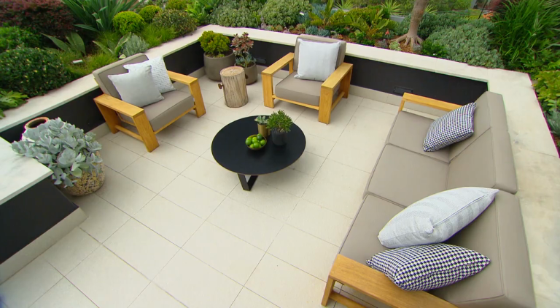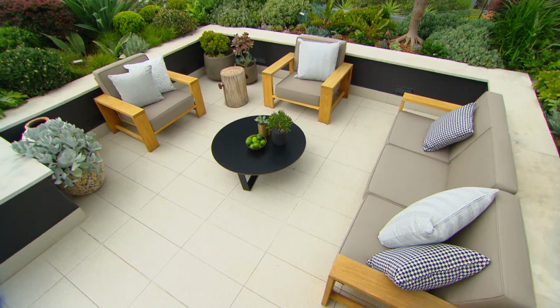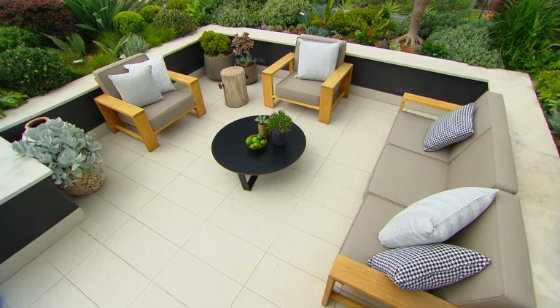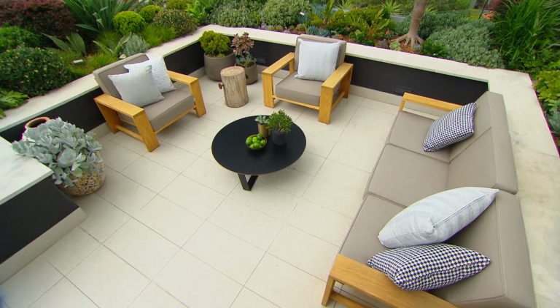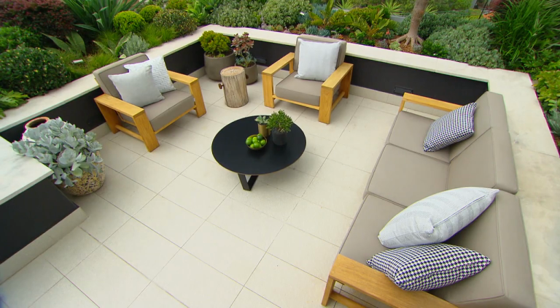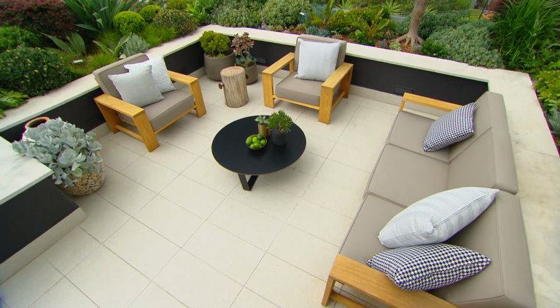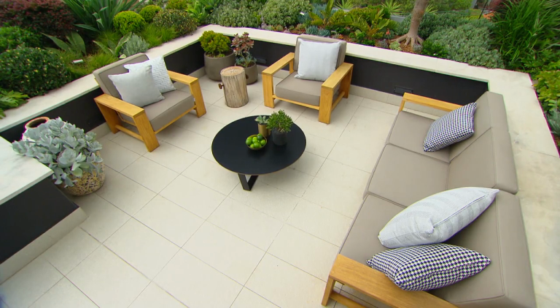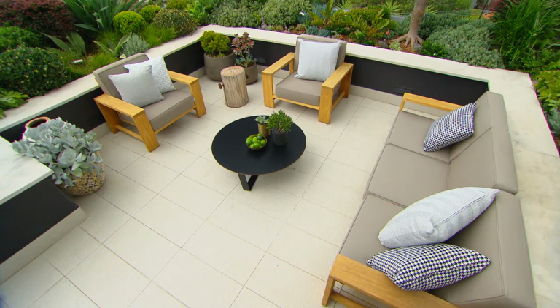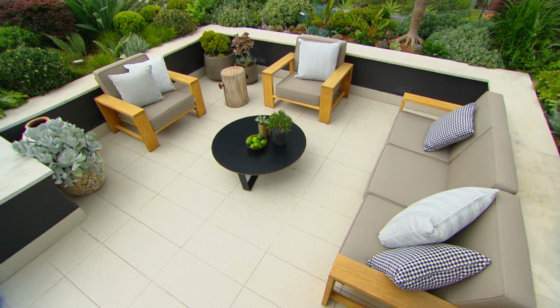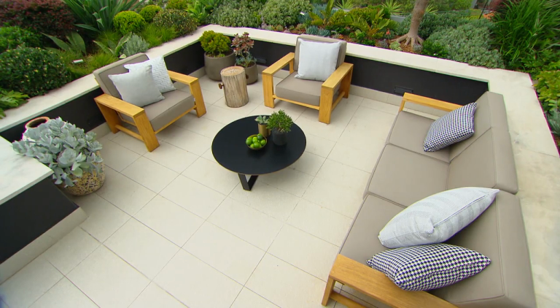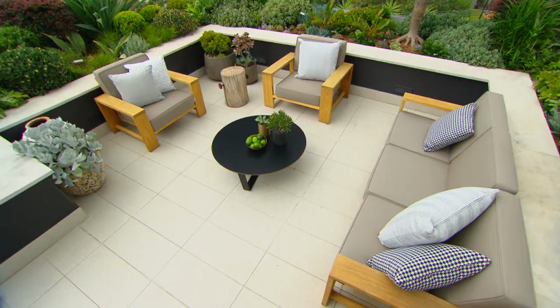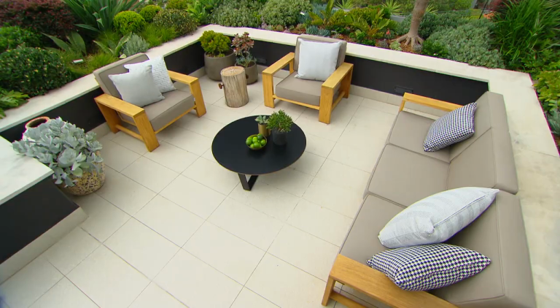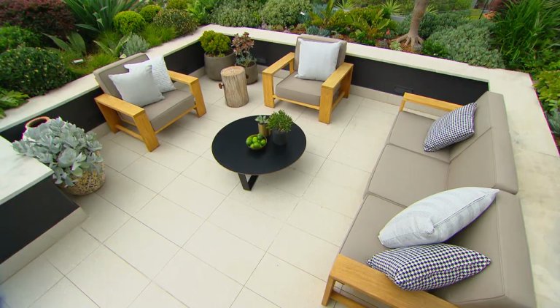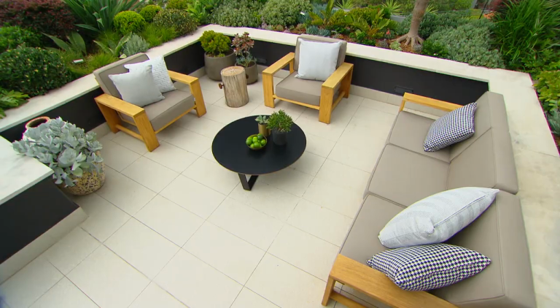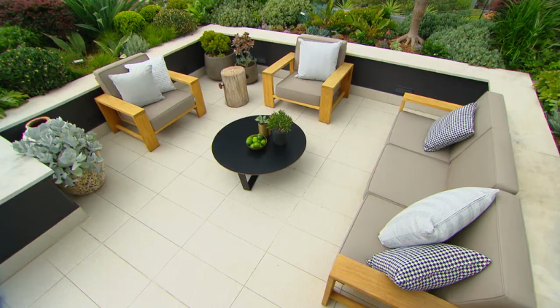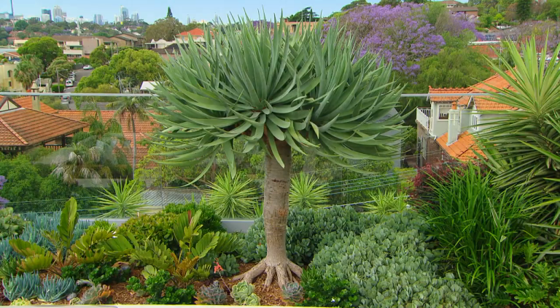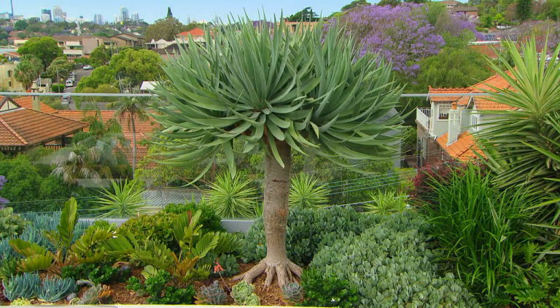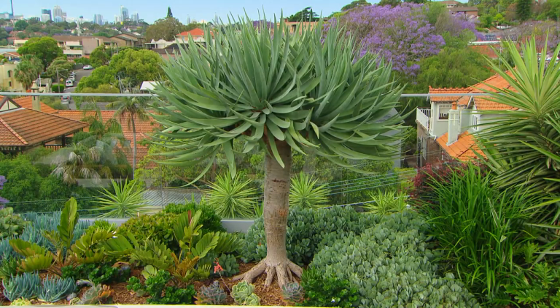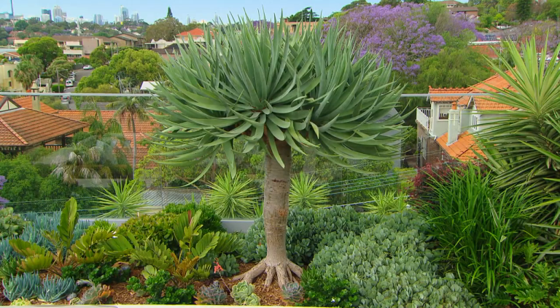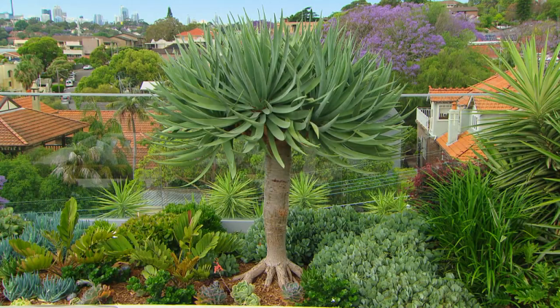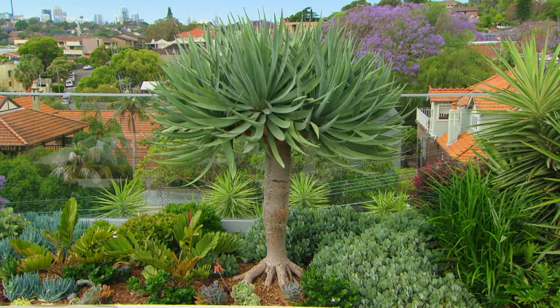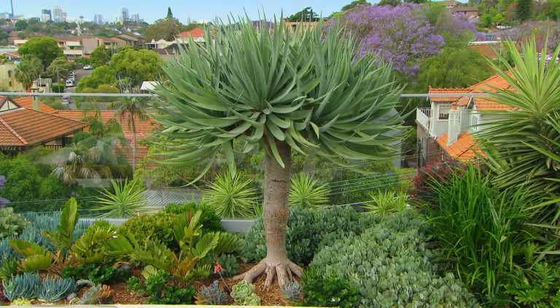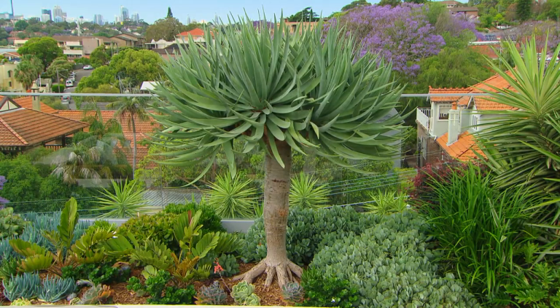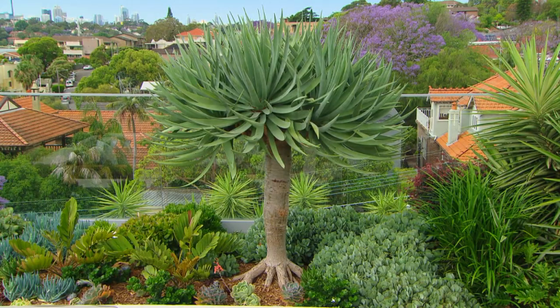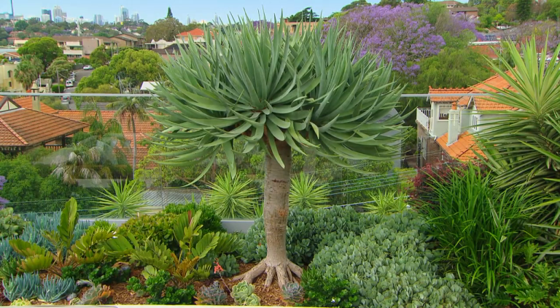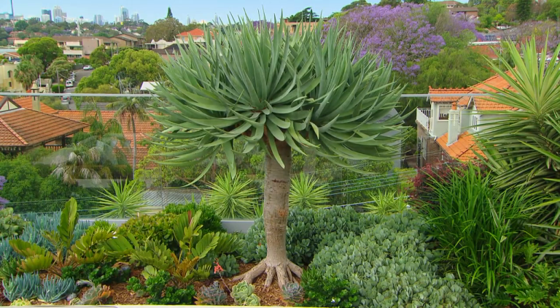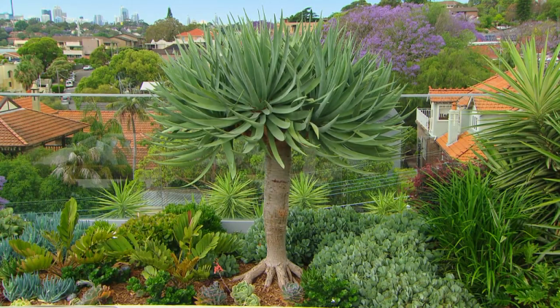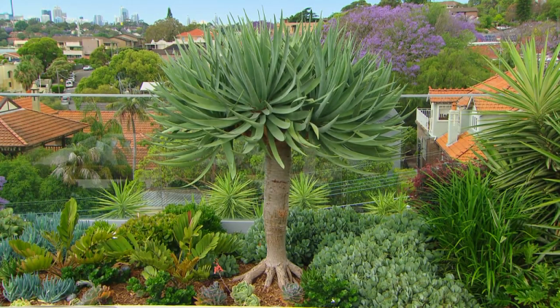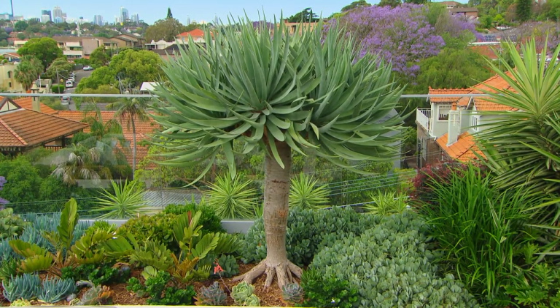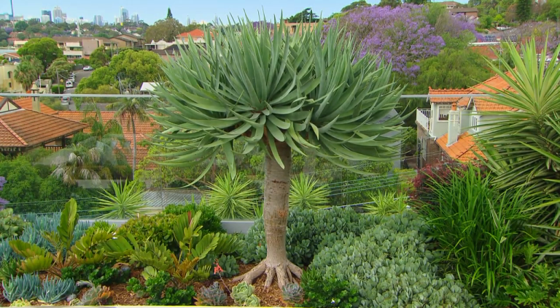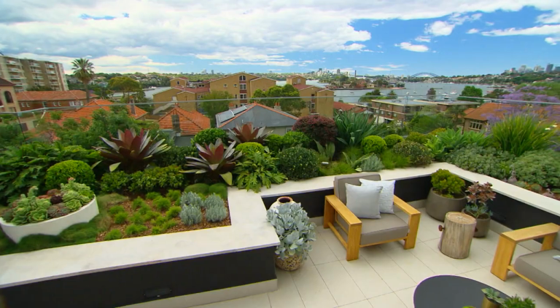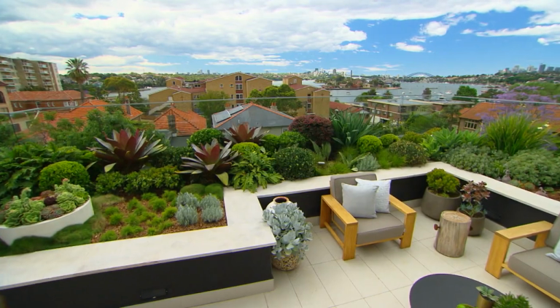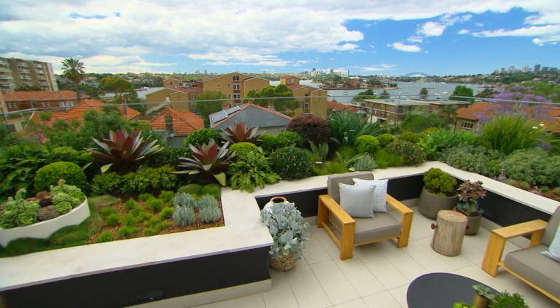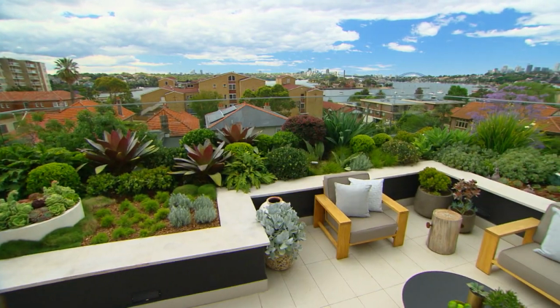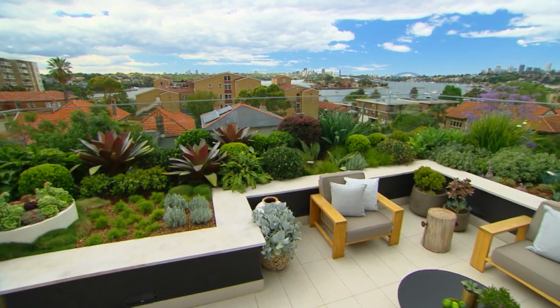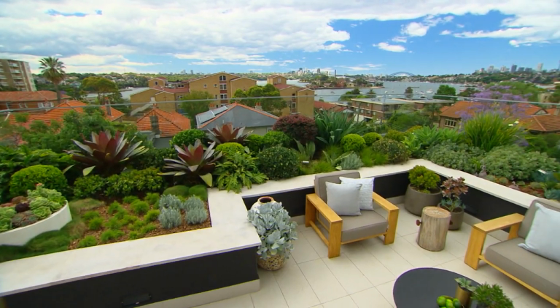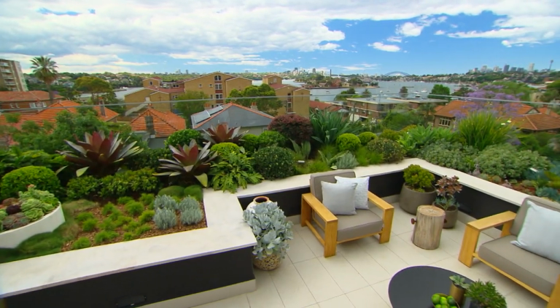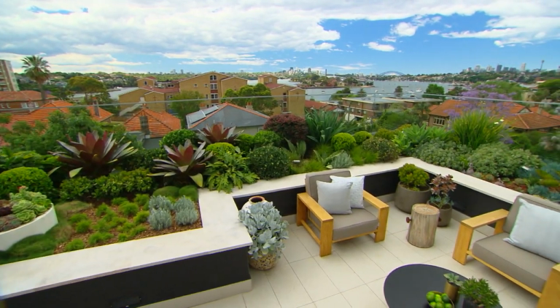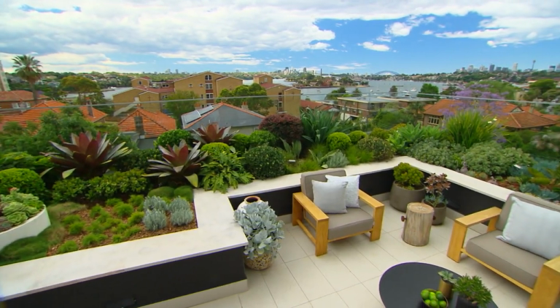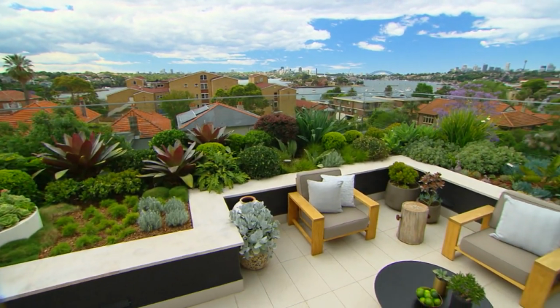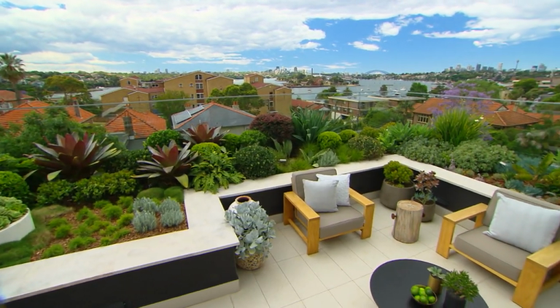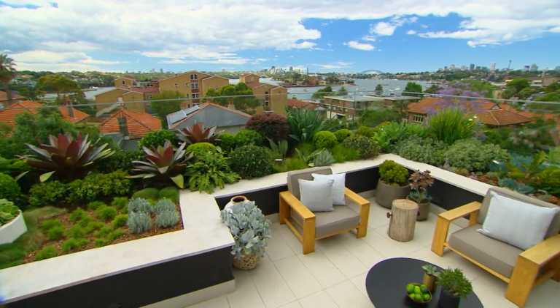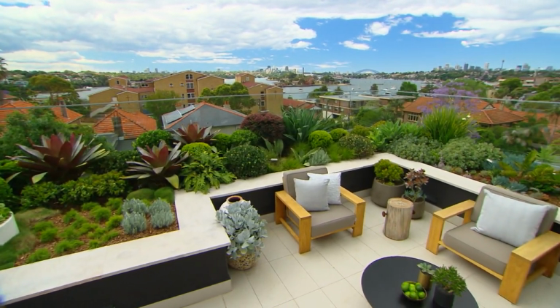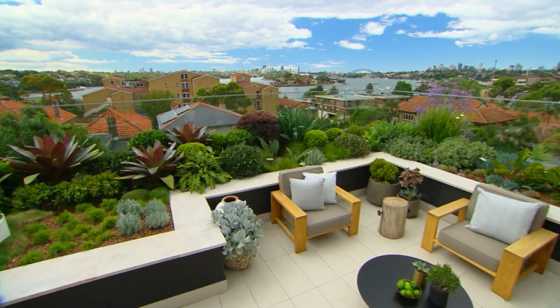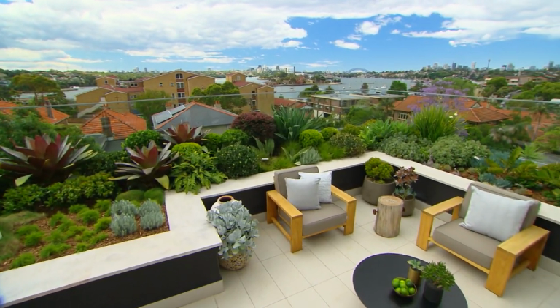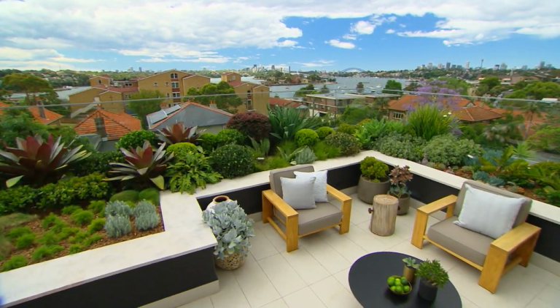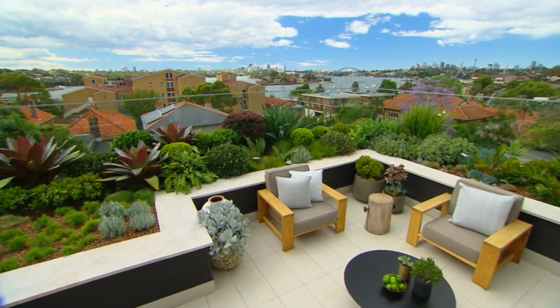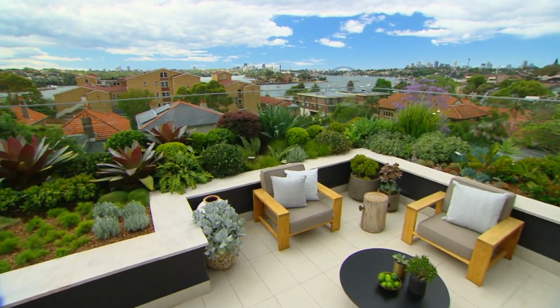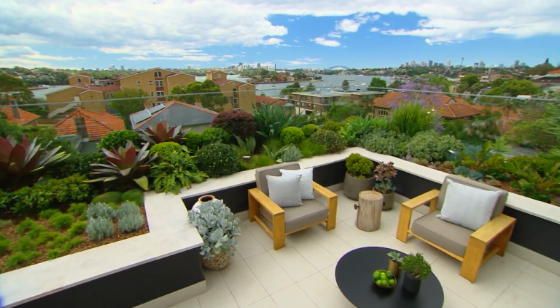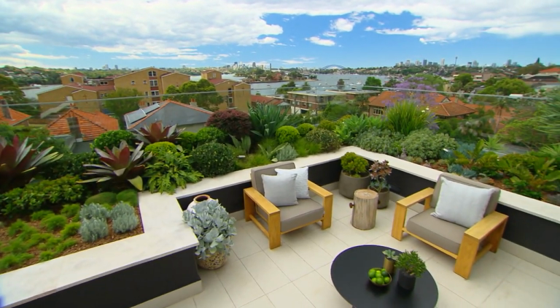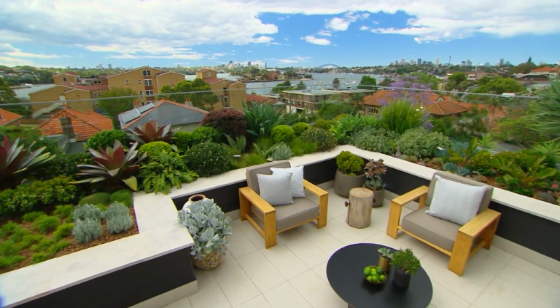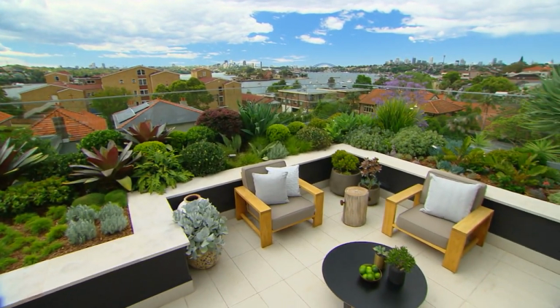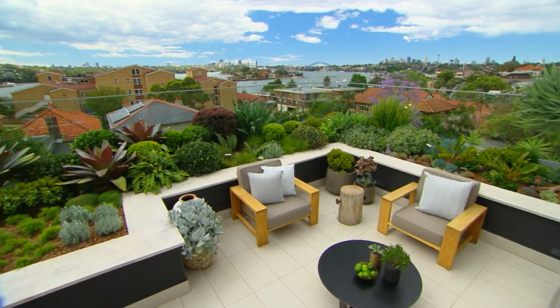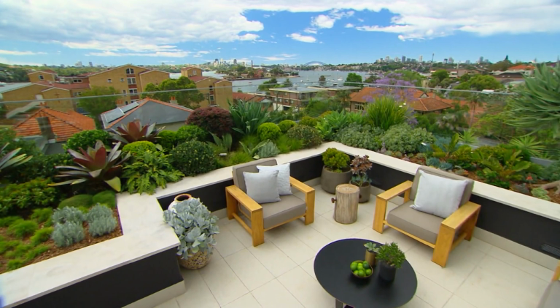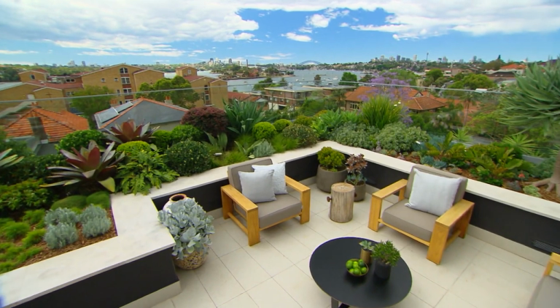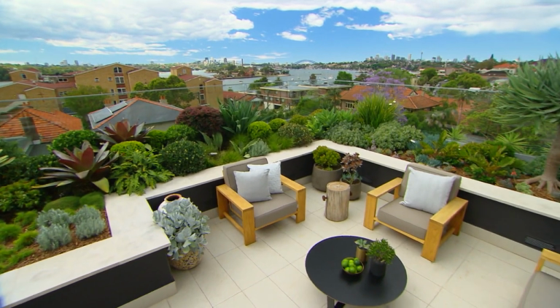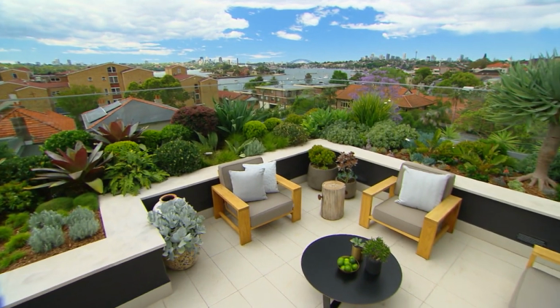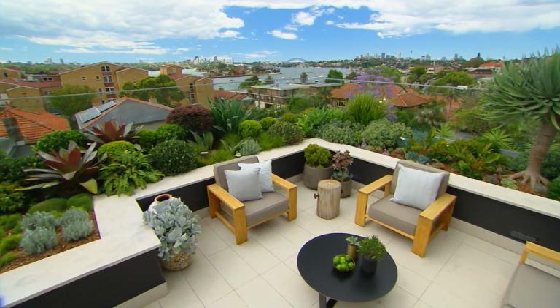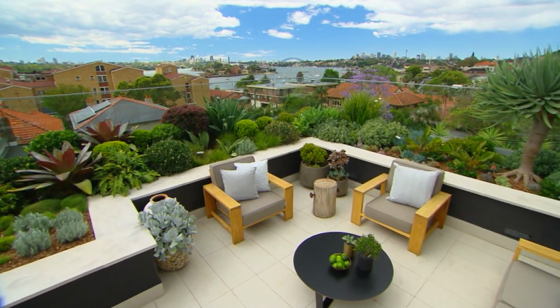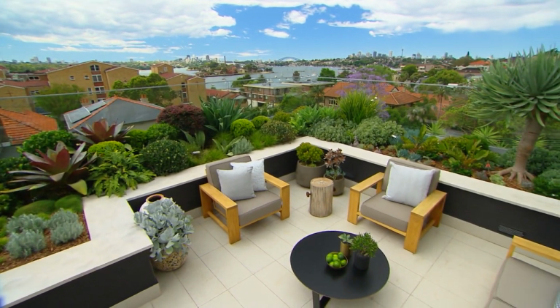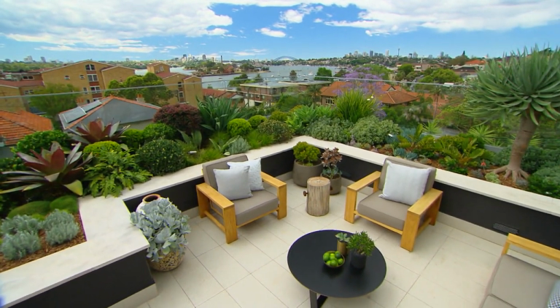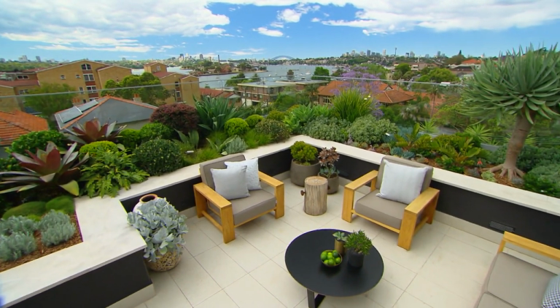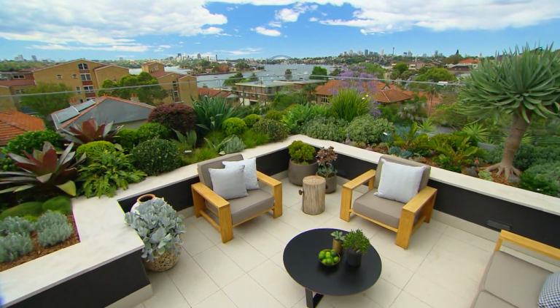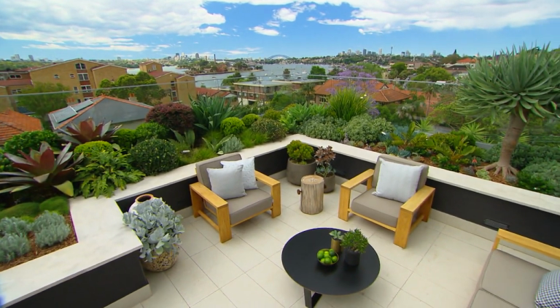So this might be a small space, but it's also a beautiful low maintenance garden. And if the plants work here, they'll work anywhere.